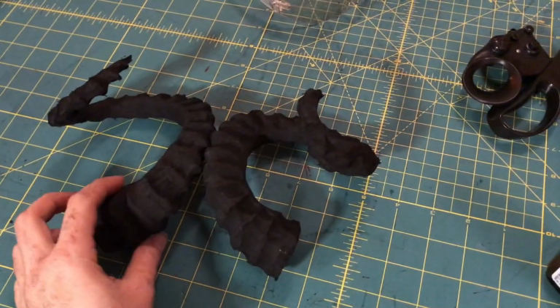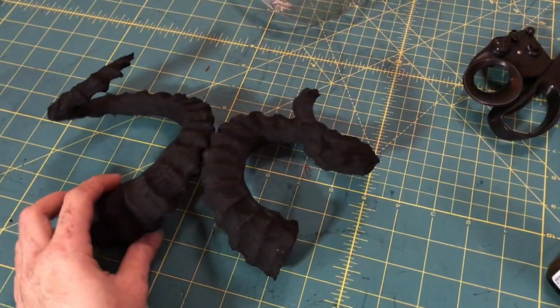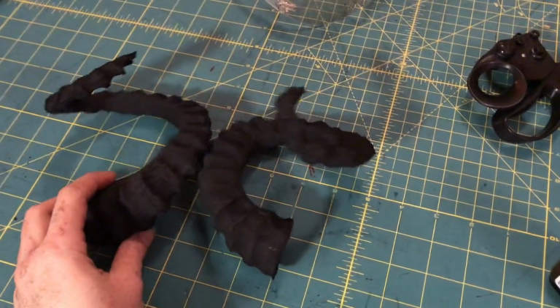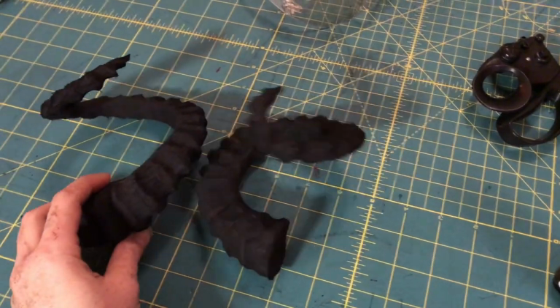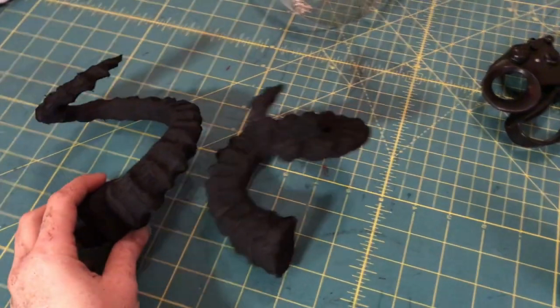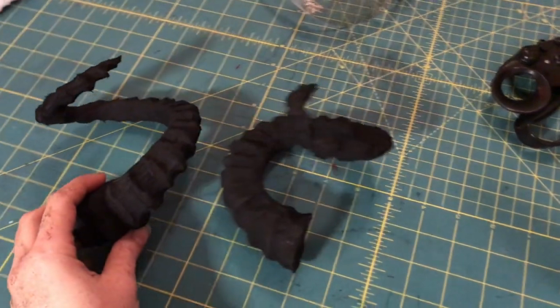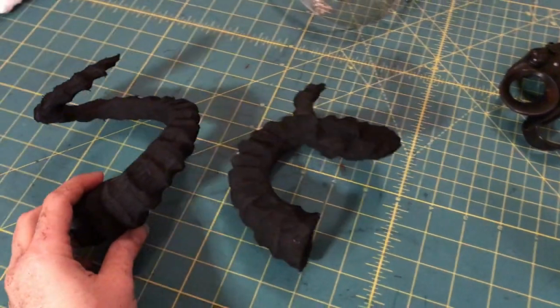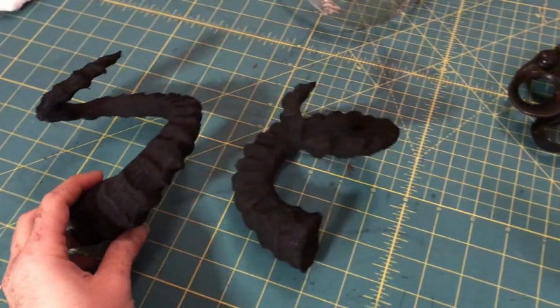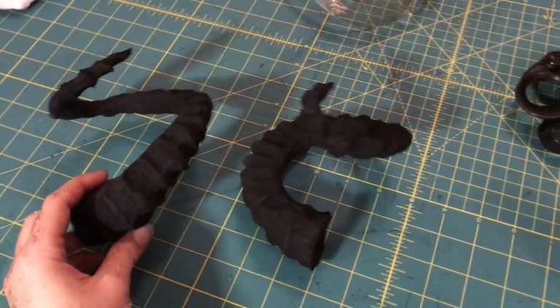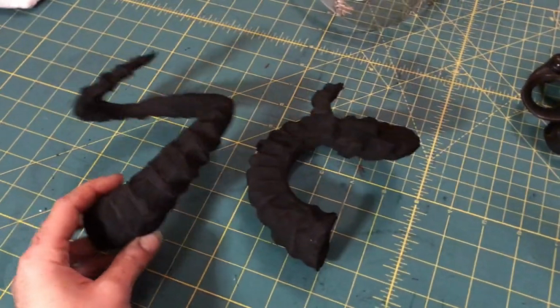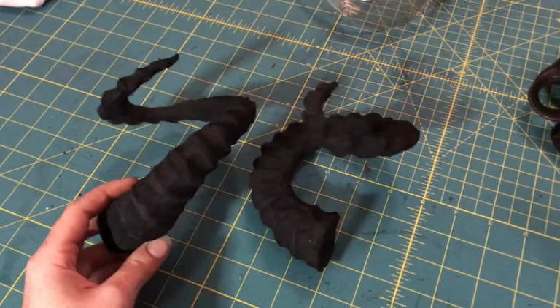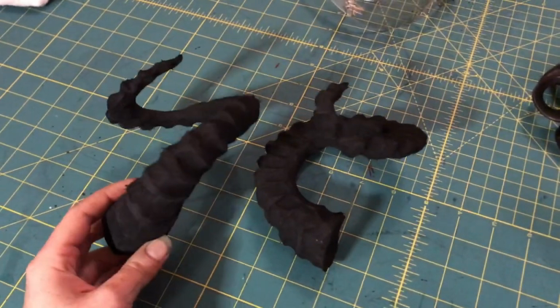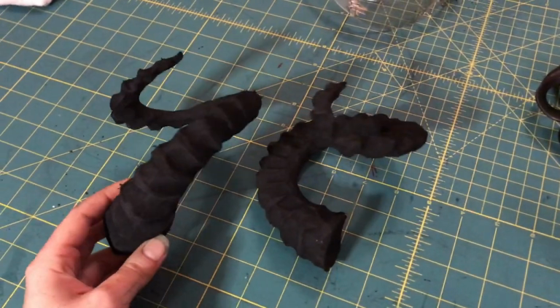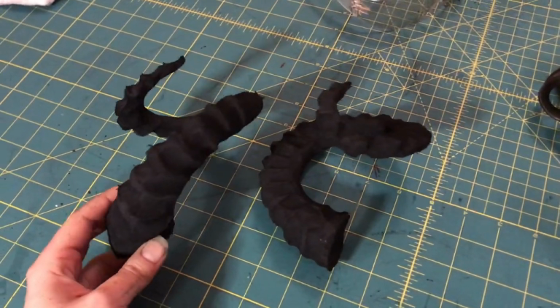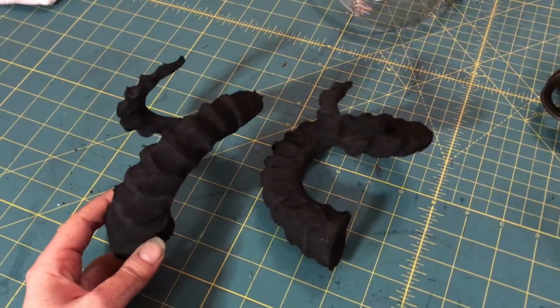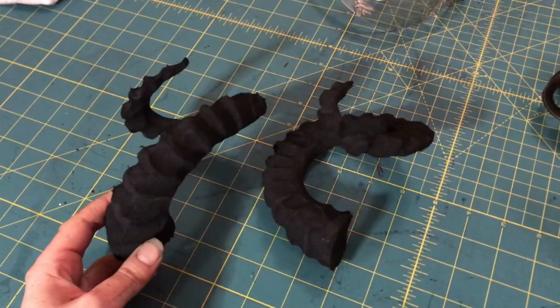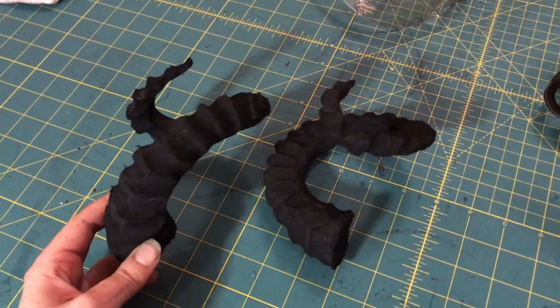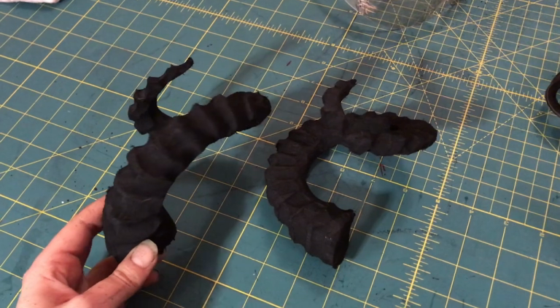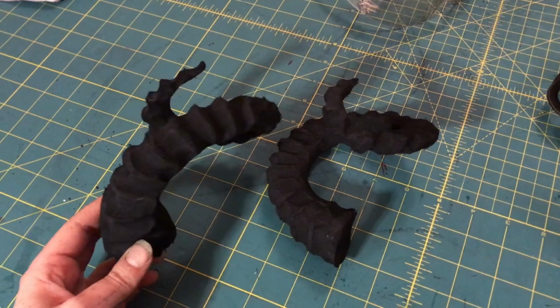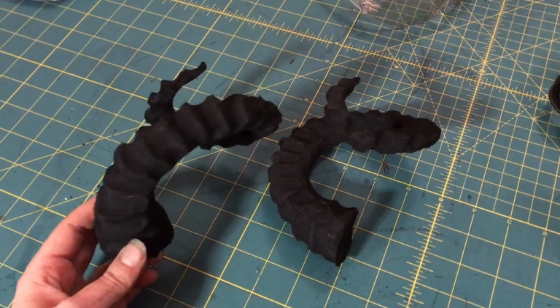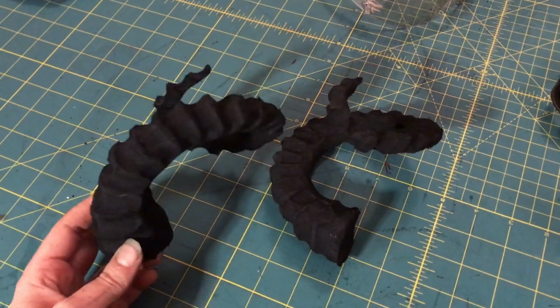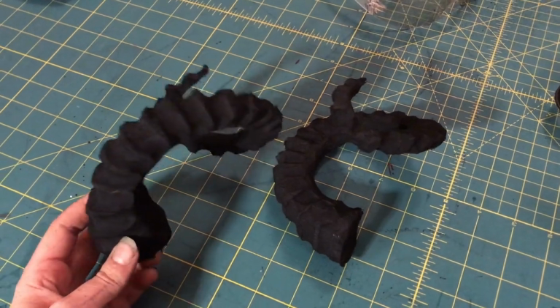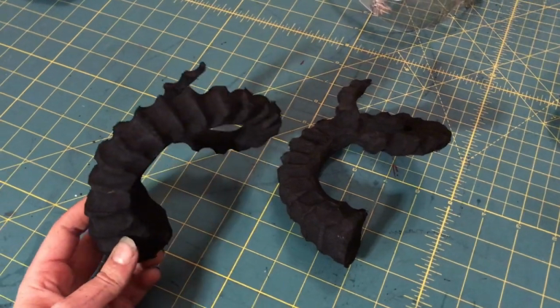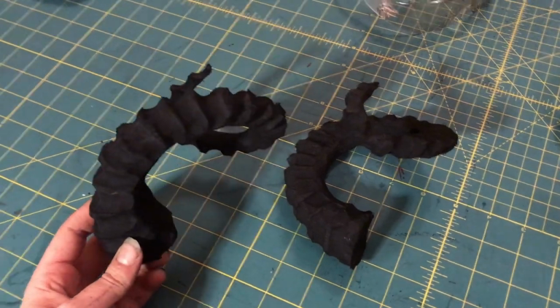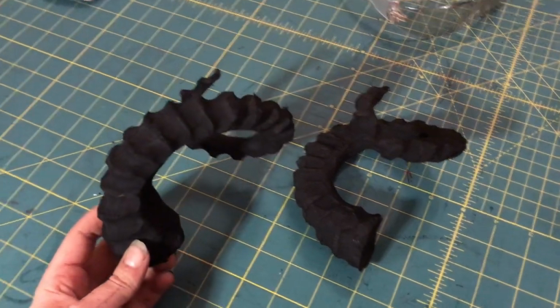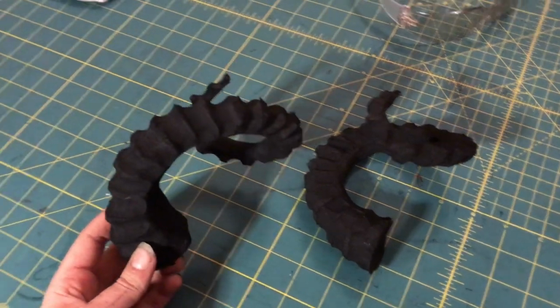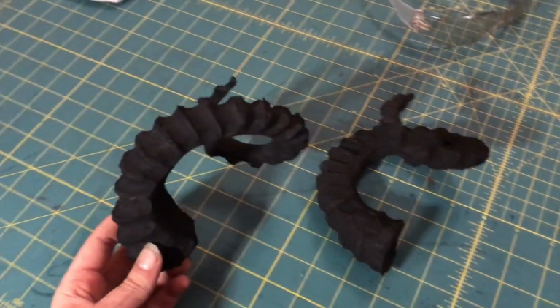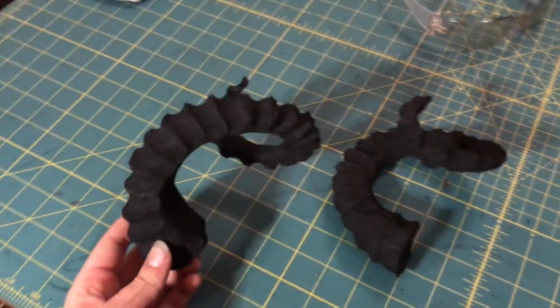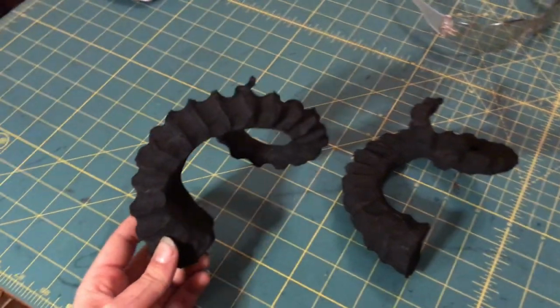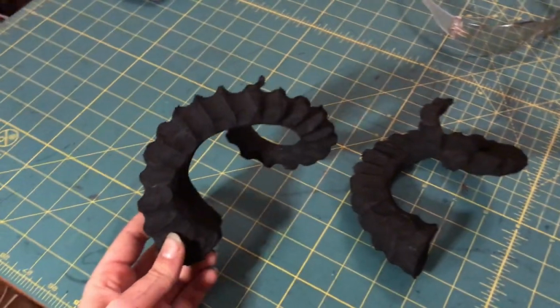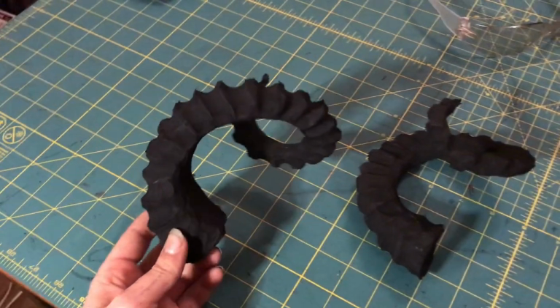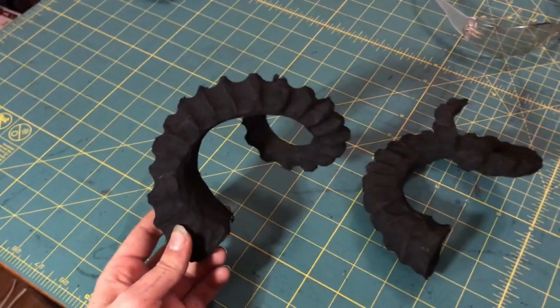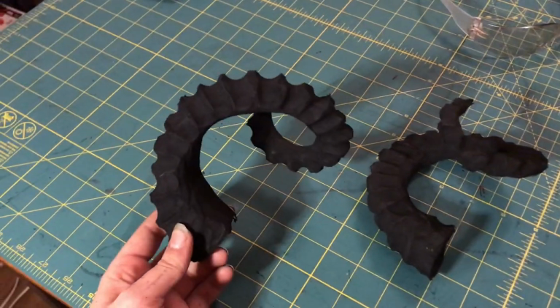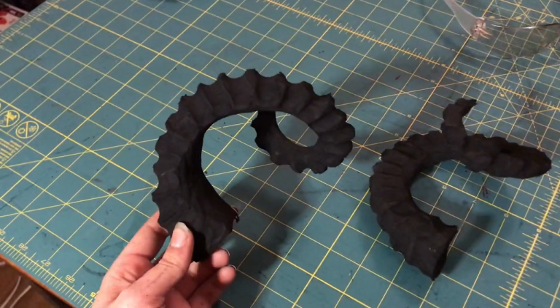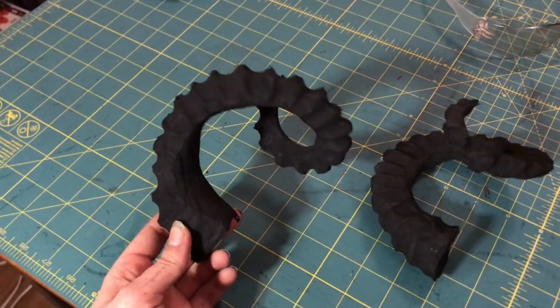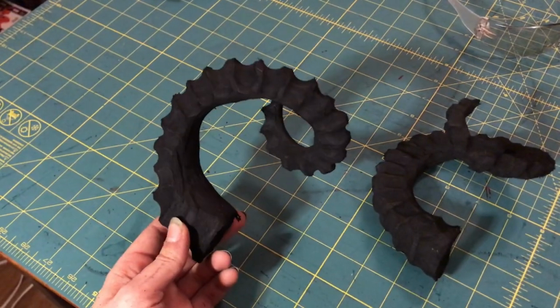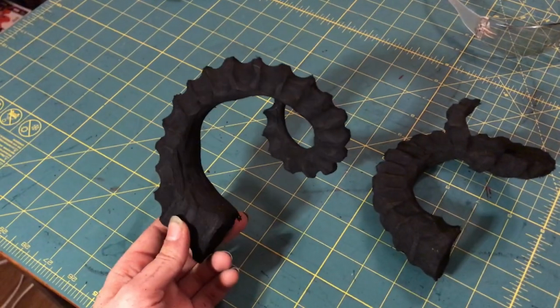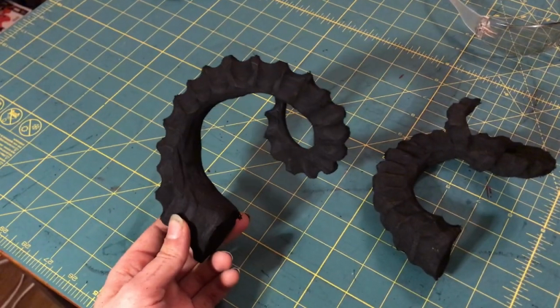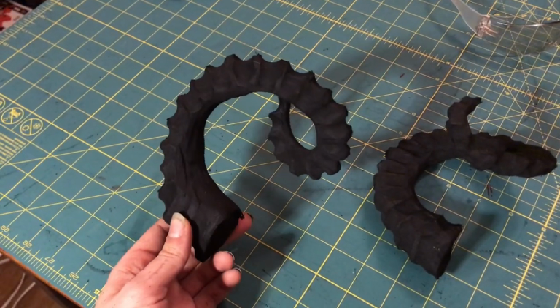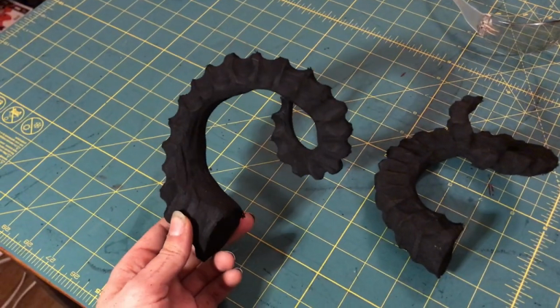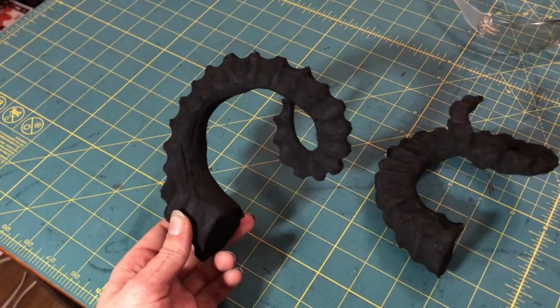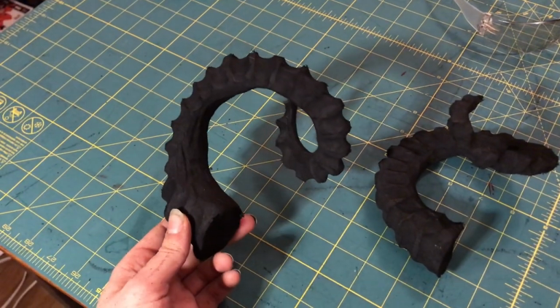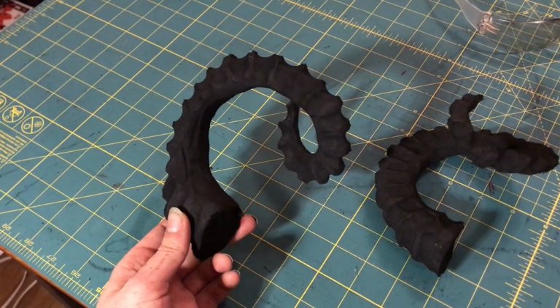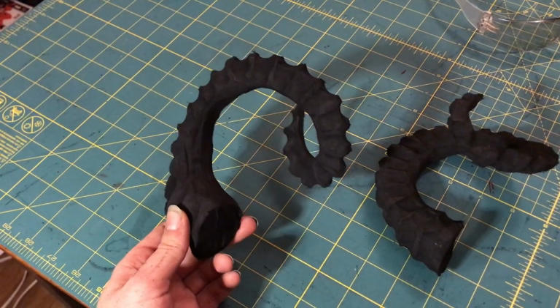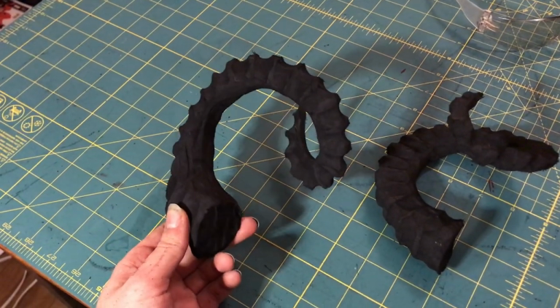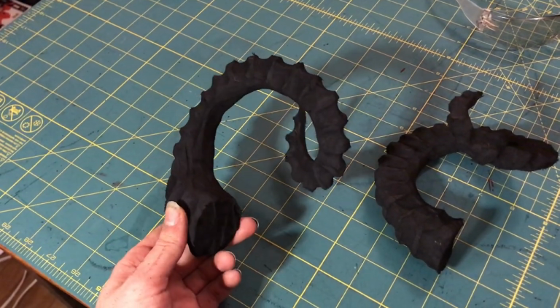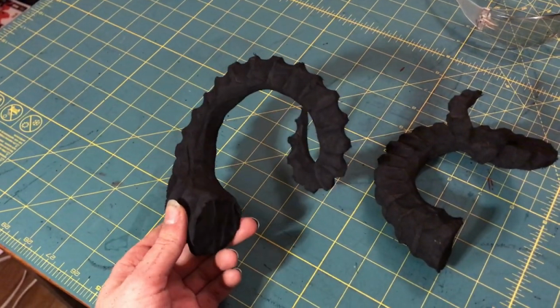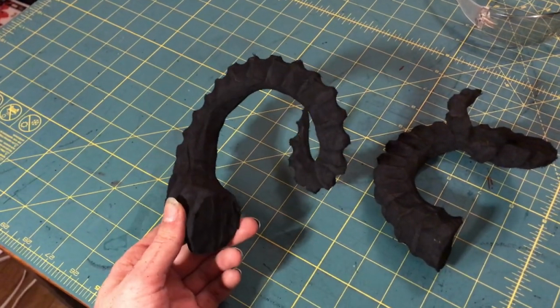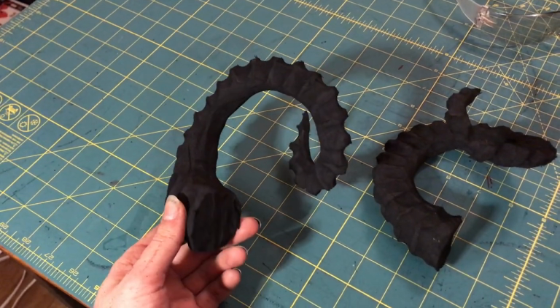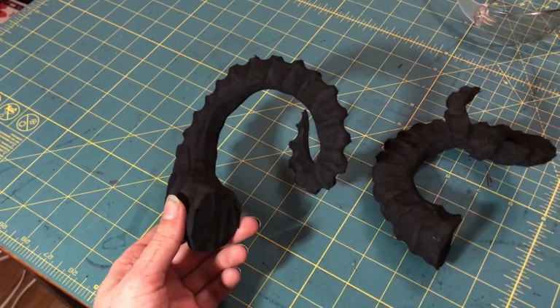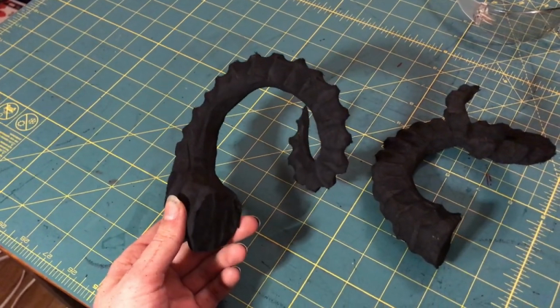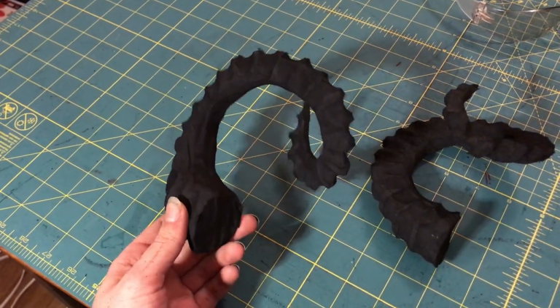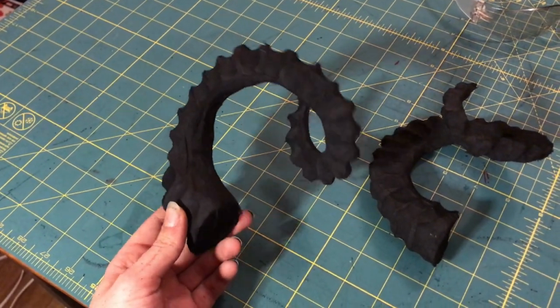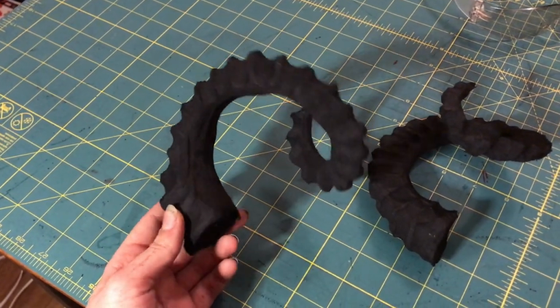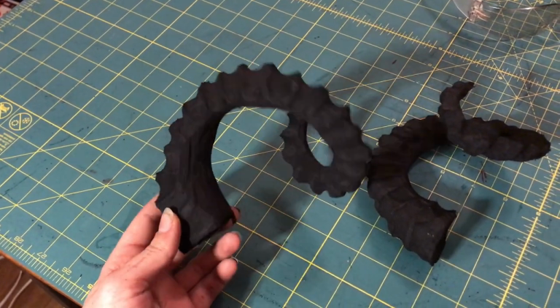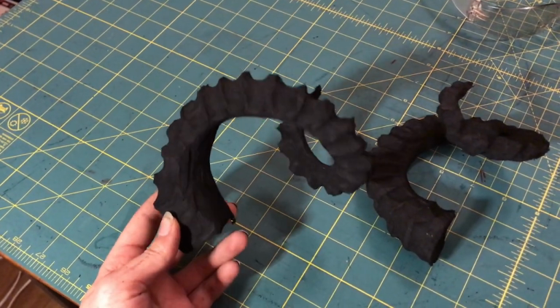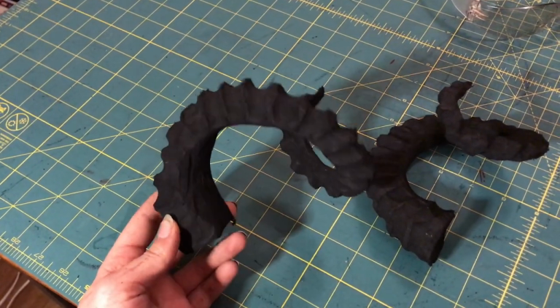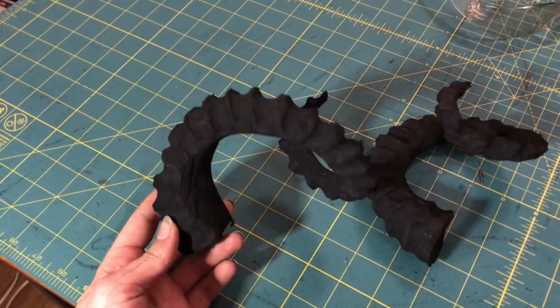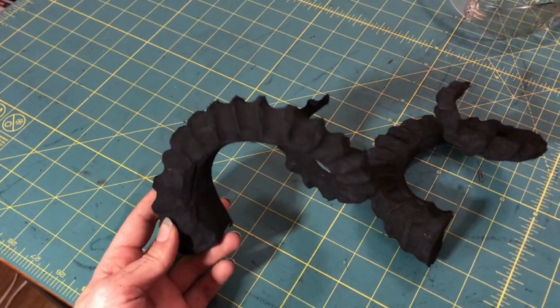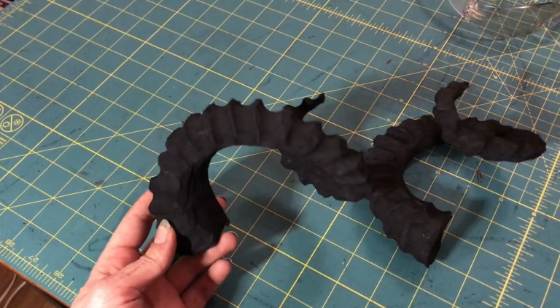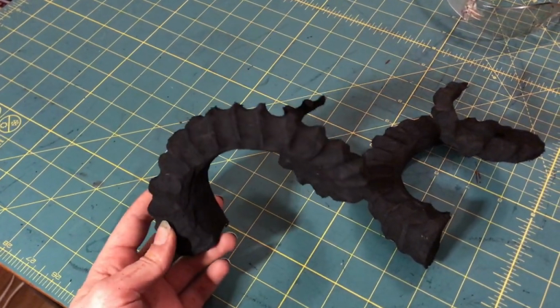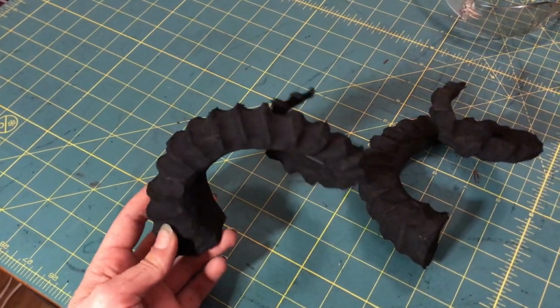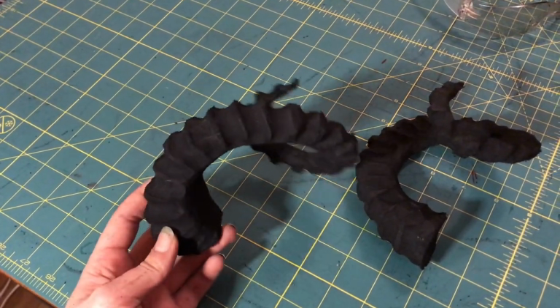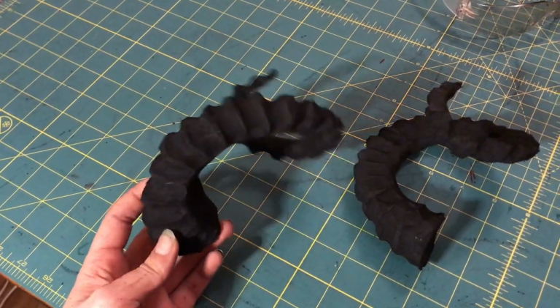Just taking a quick inspection of my work to see if I'm satisfied with it. Looks like they're pretty good to me.